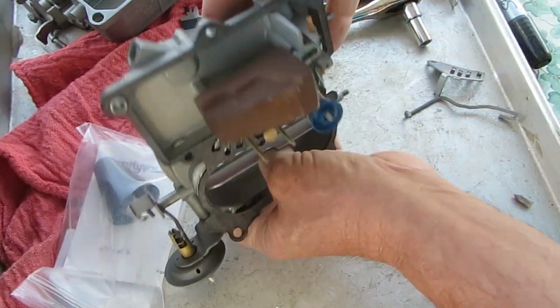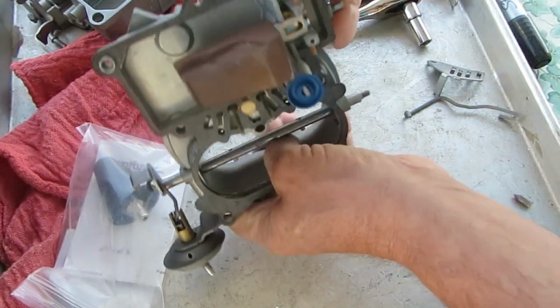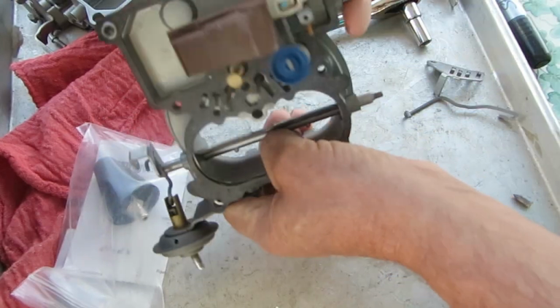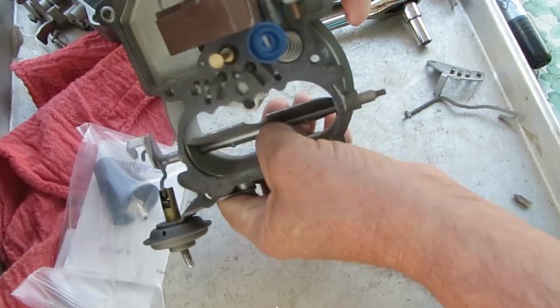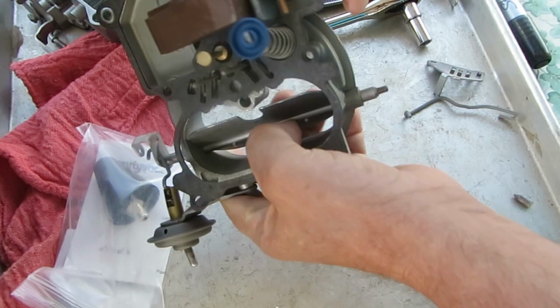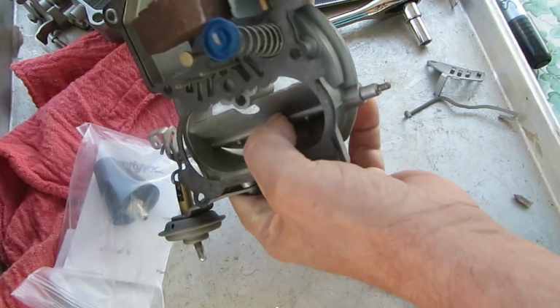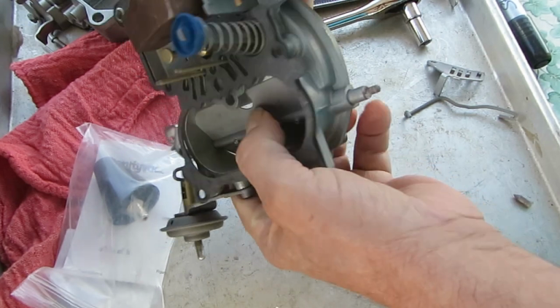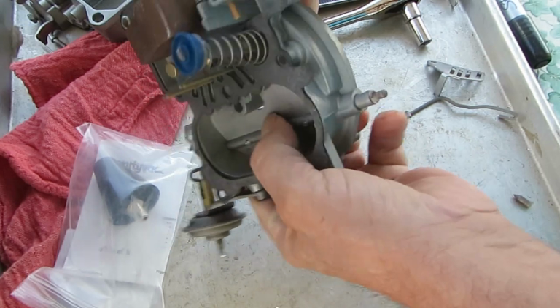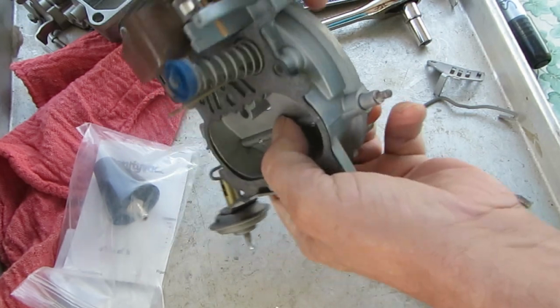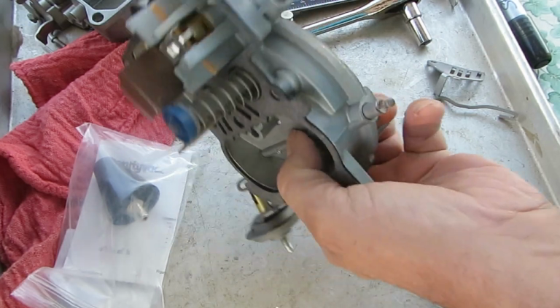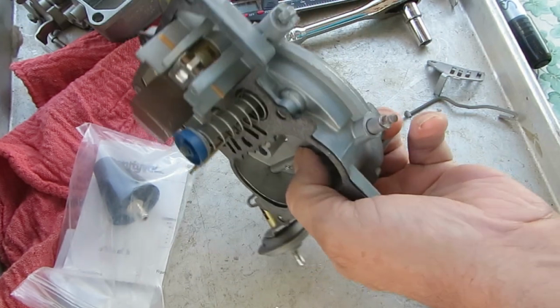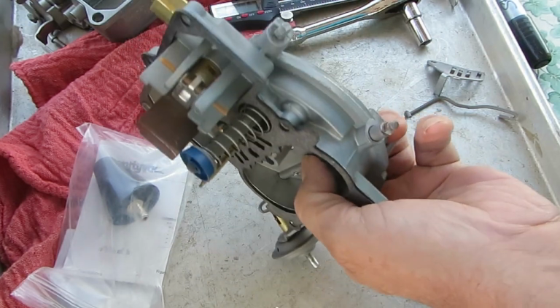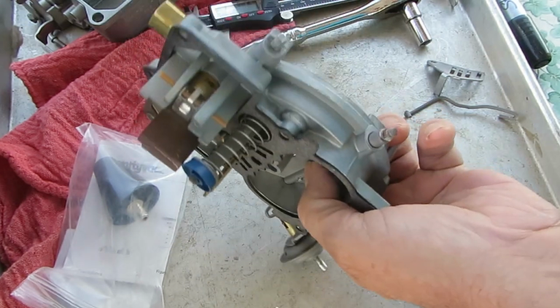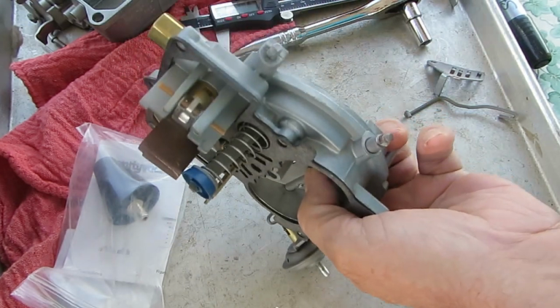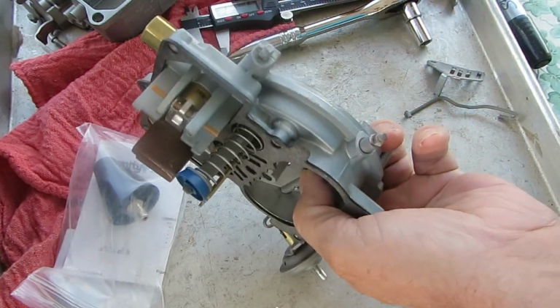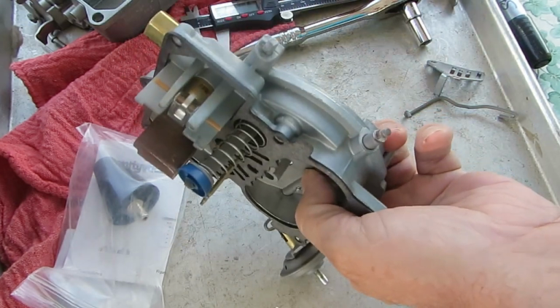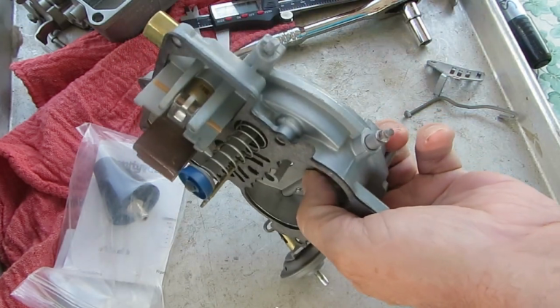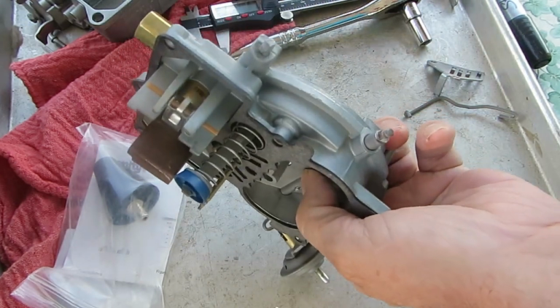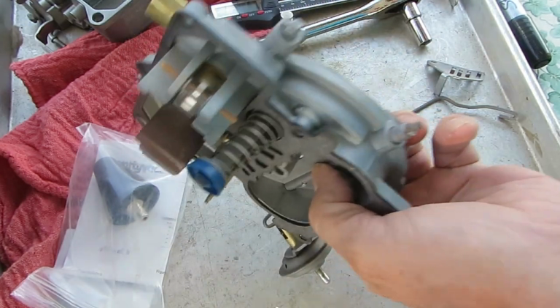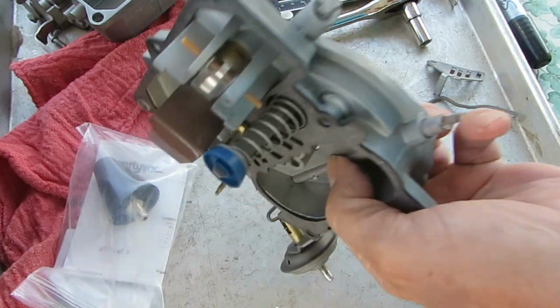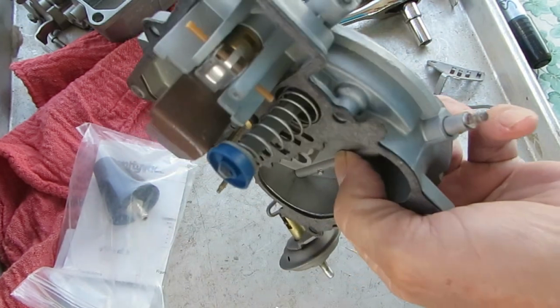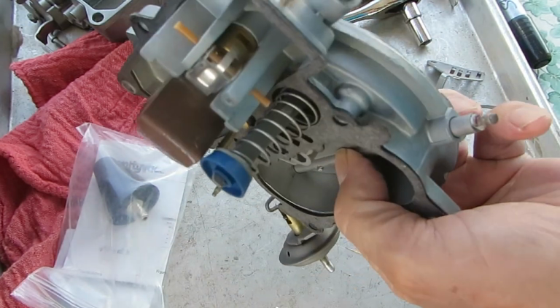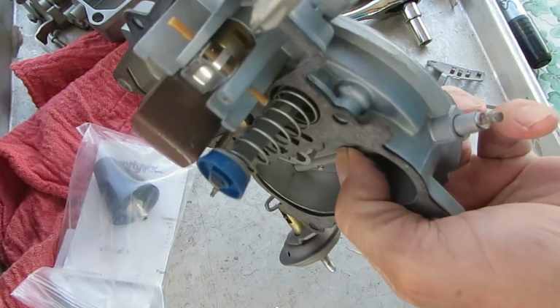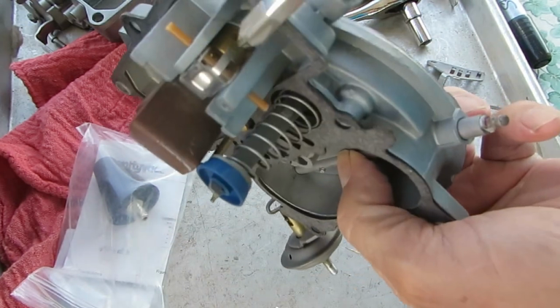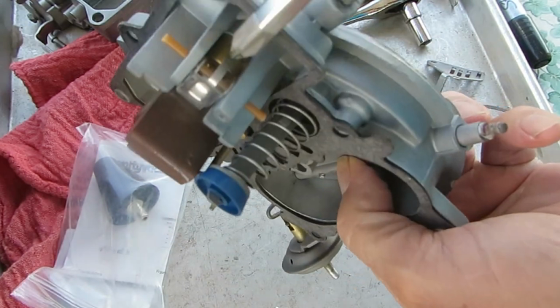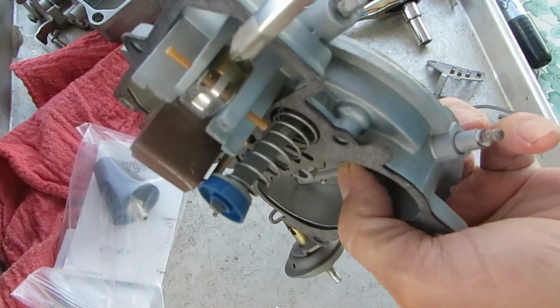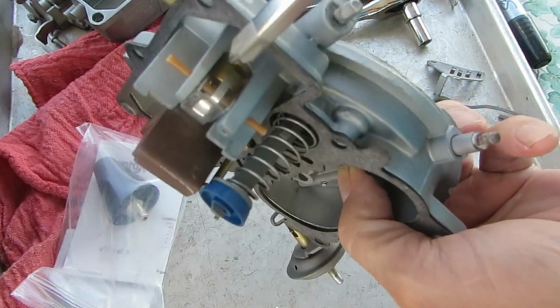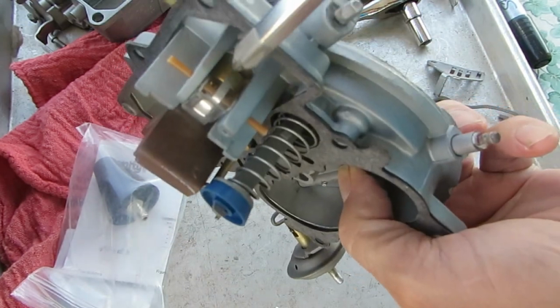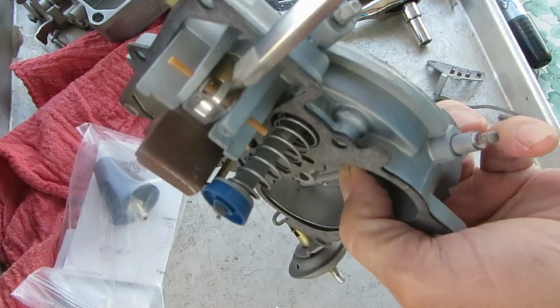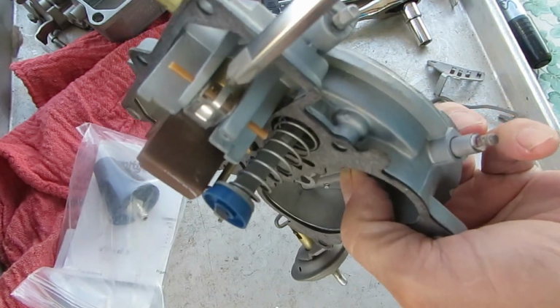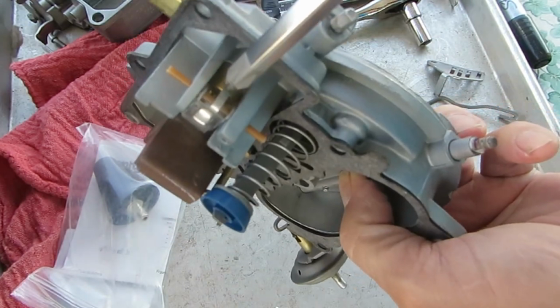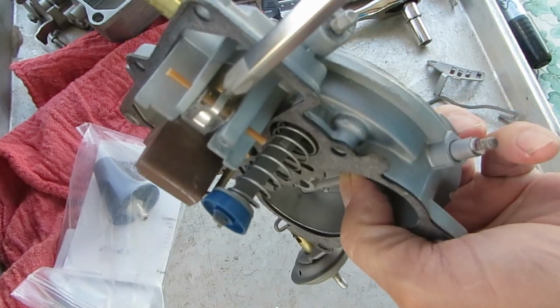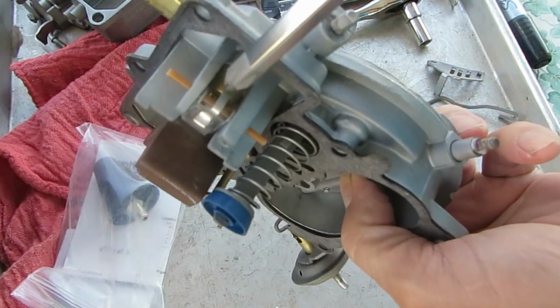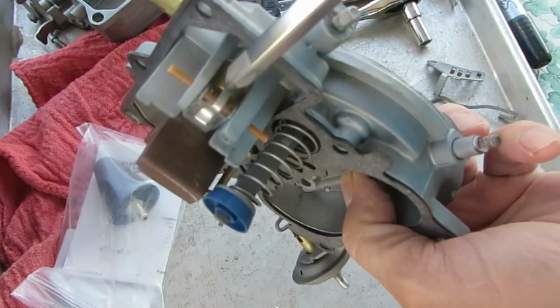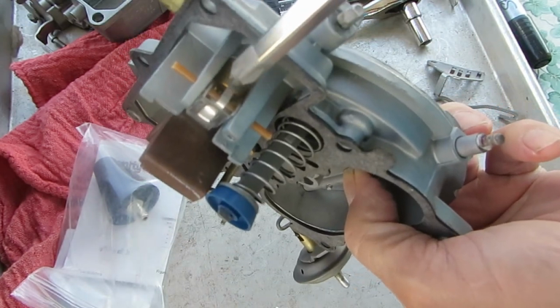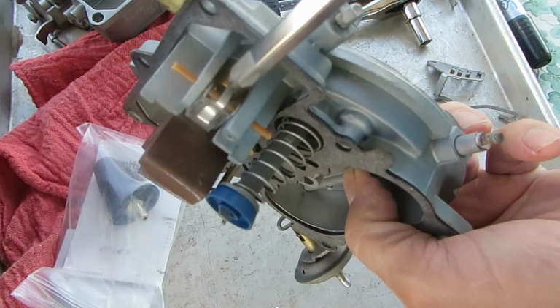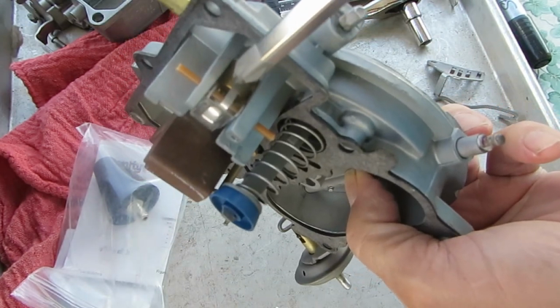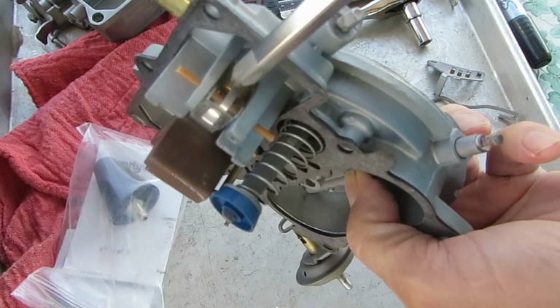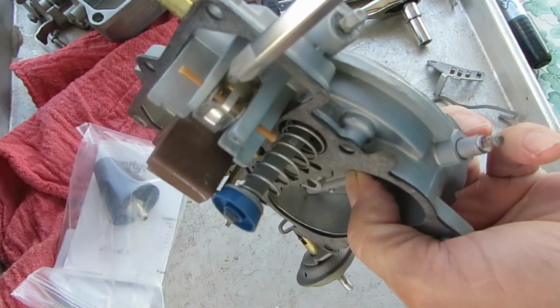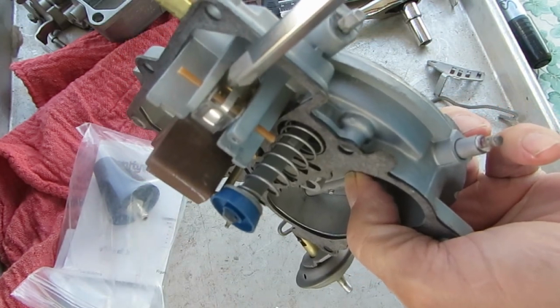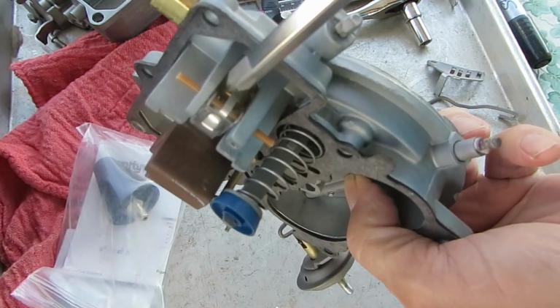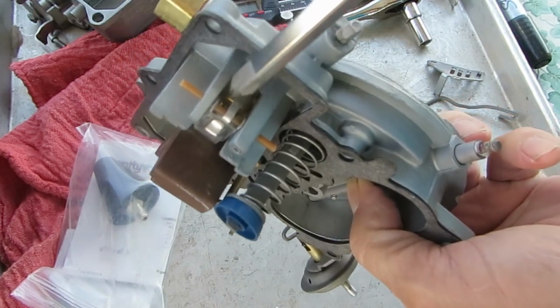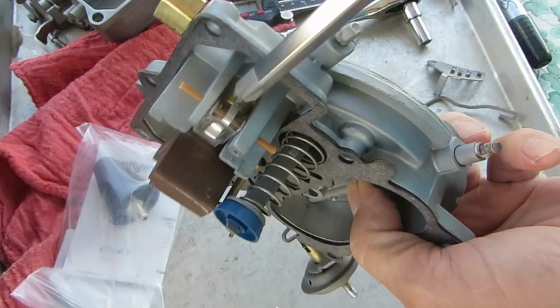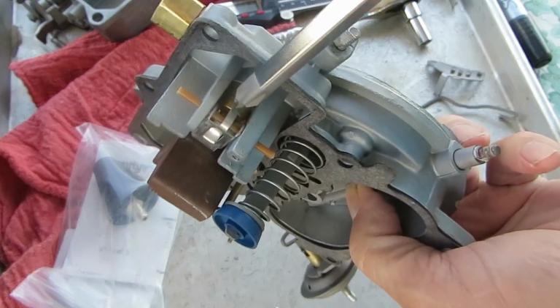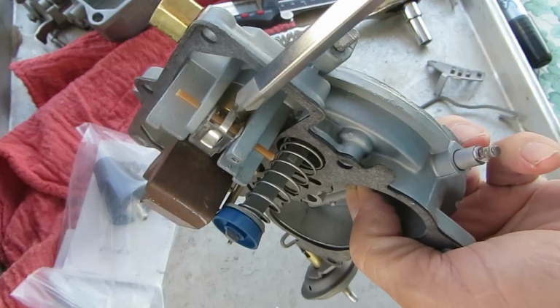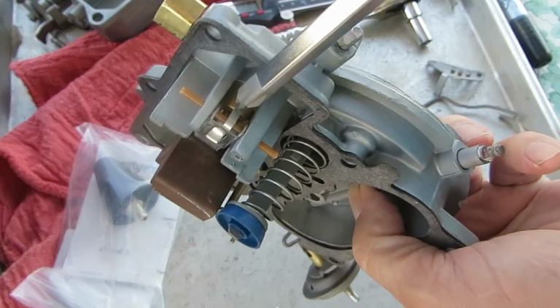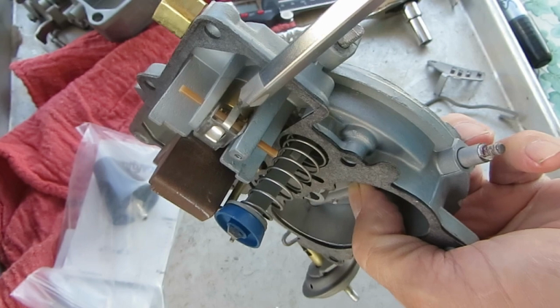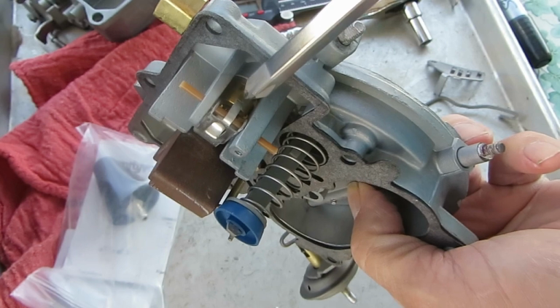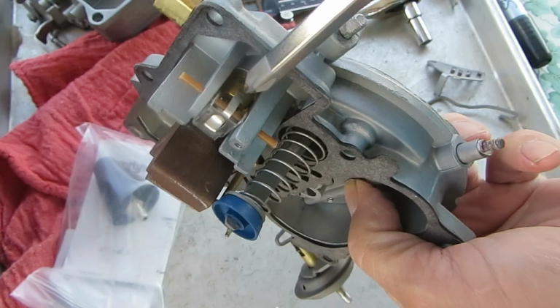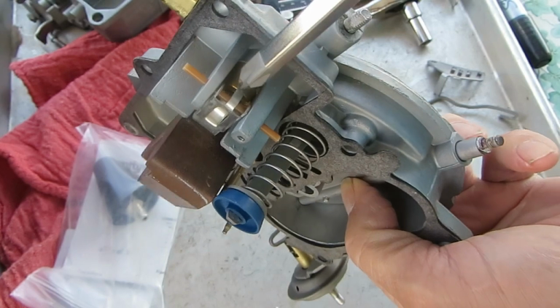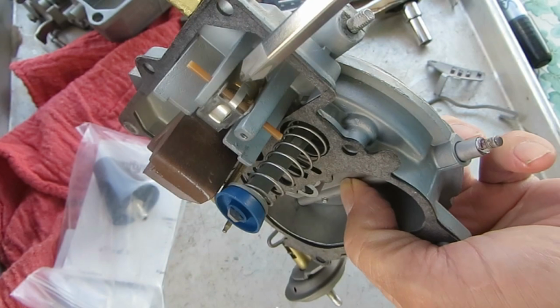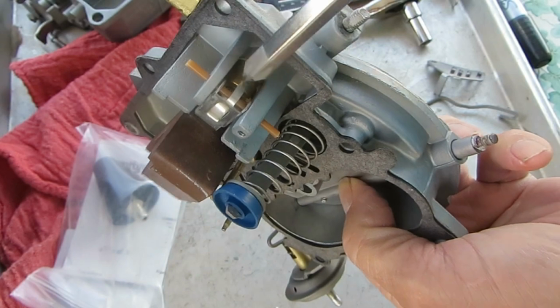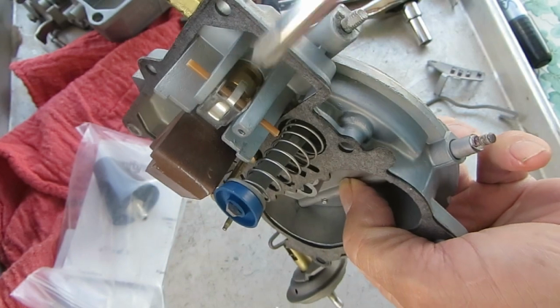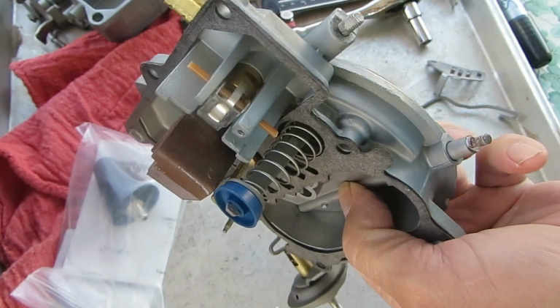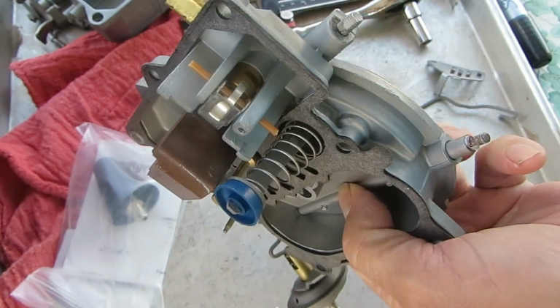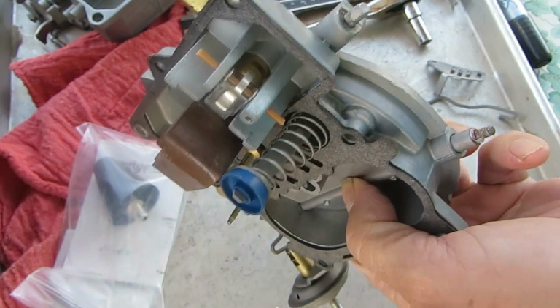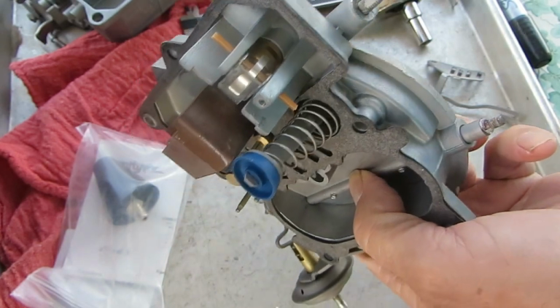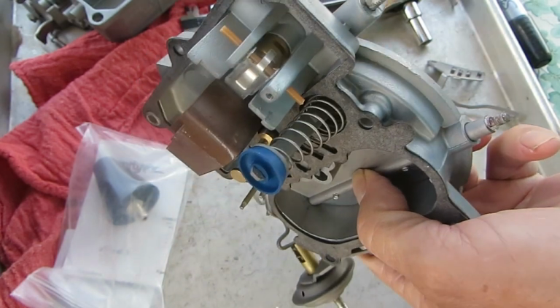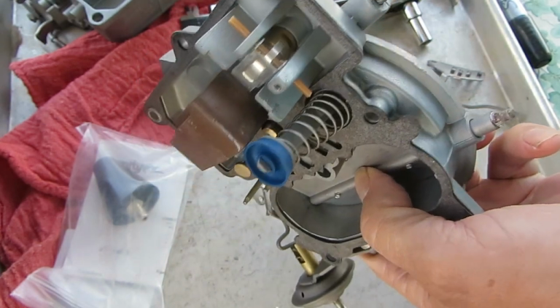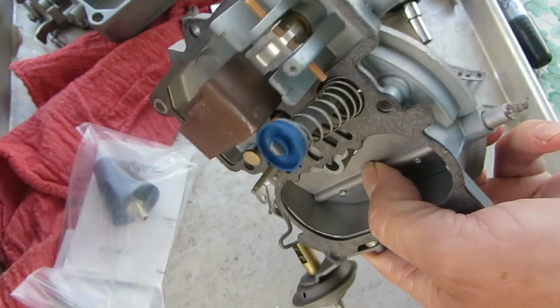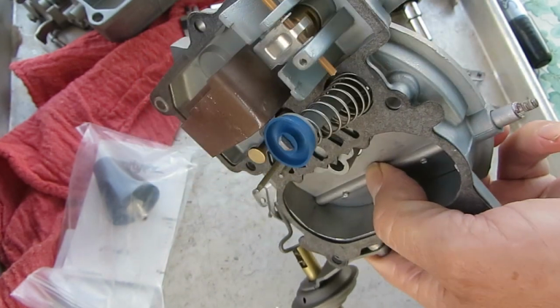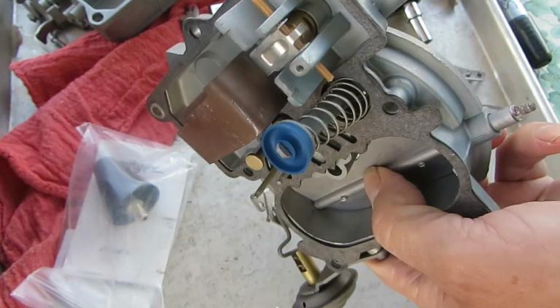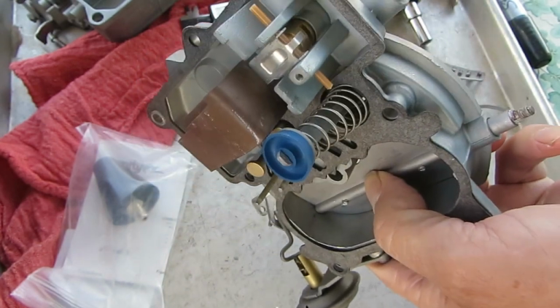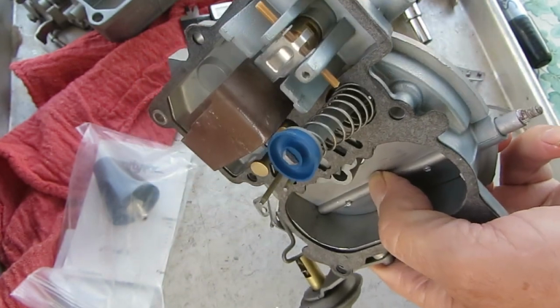Level this with this and that gets your float drop. And to adjust that, you bend this tab right here in or out, depending on what you need.